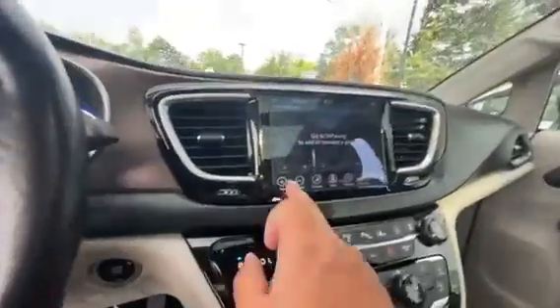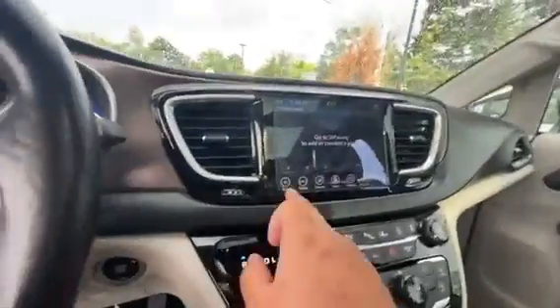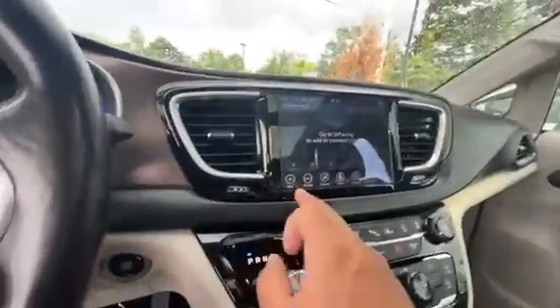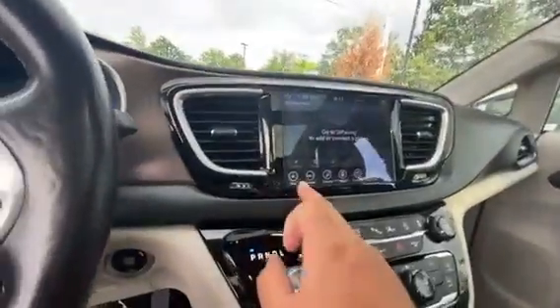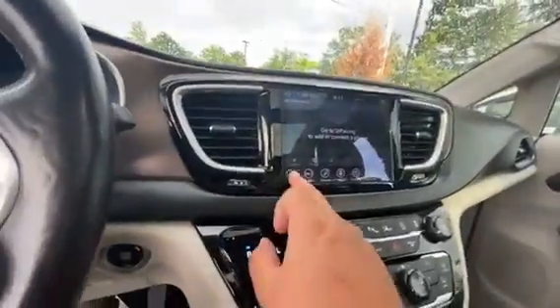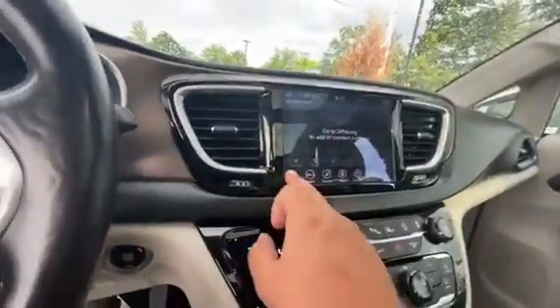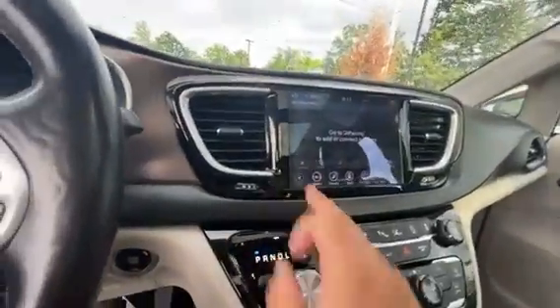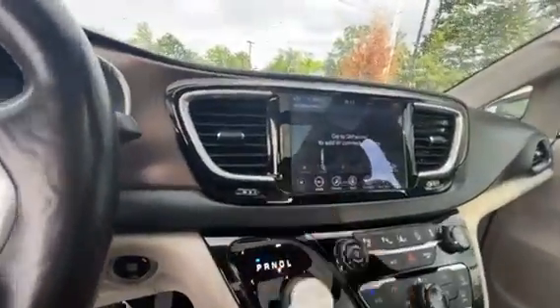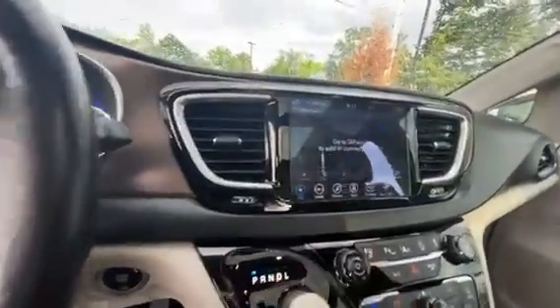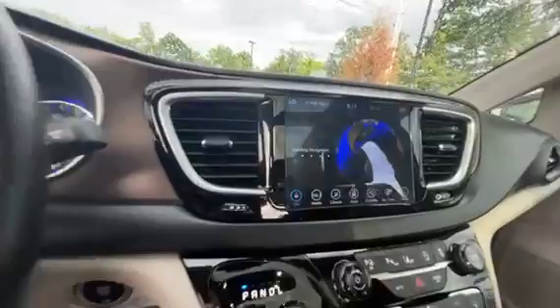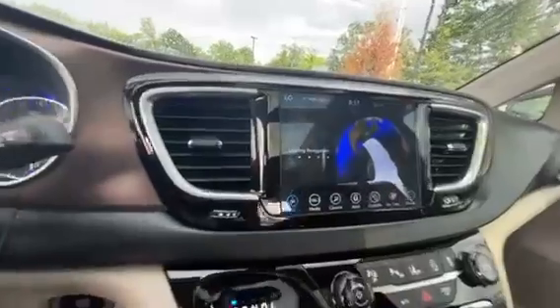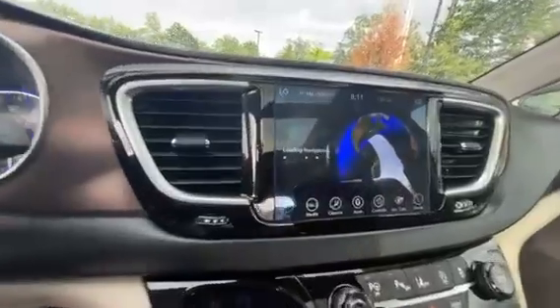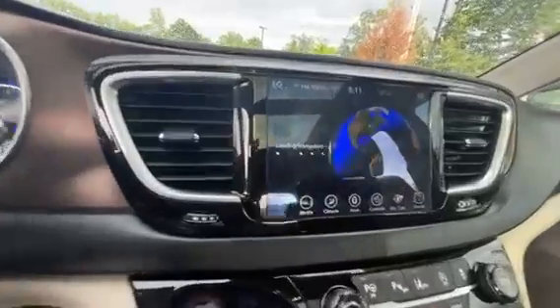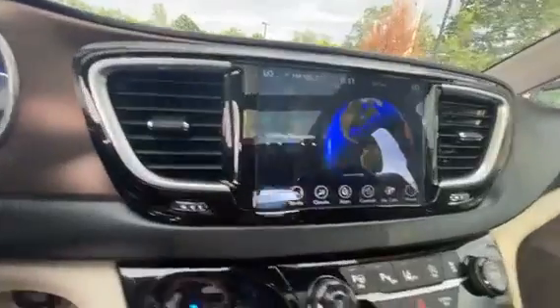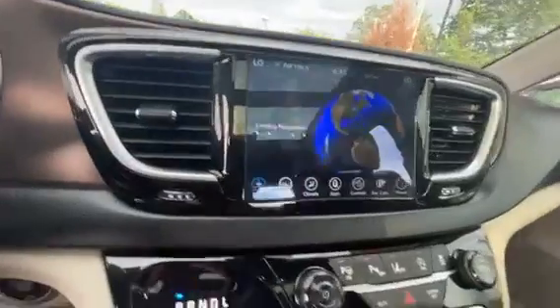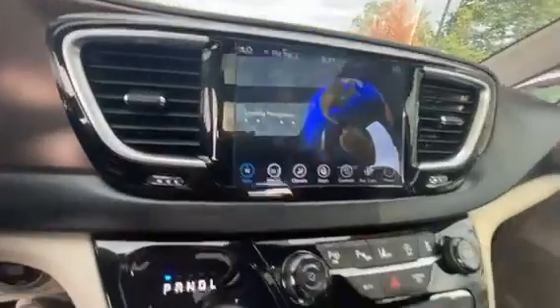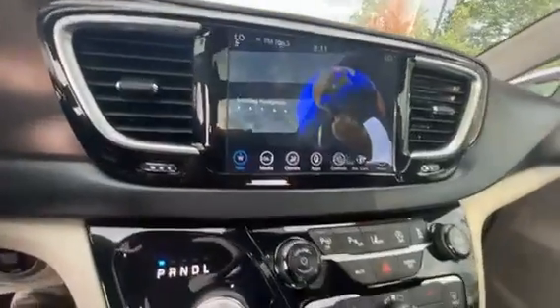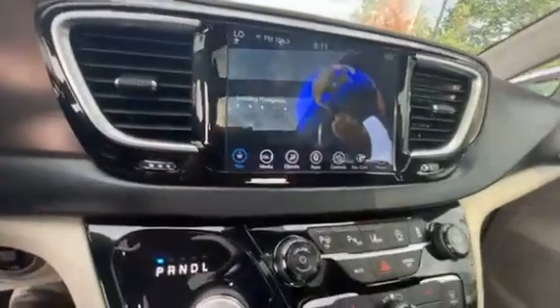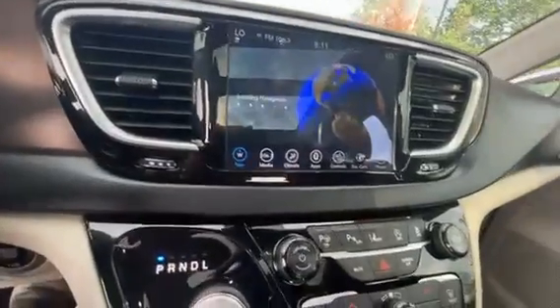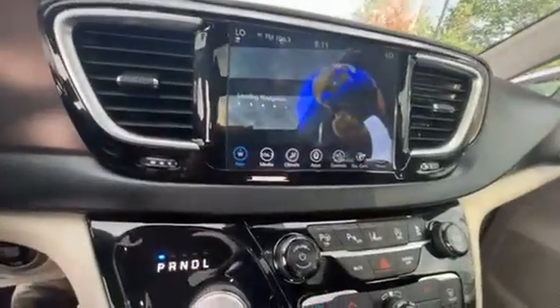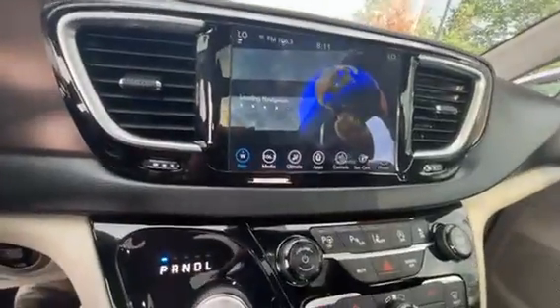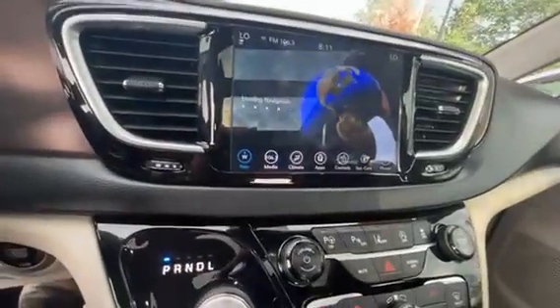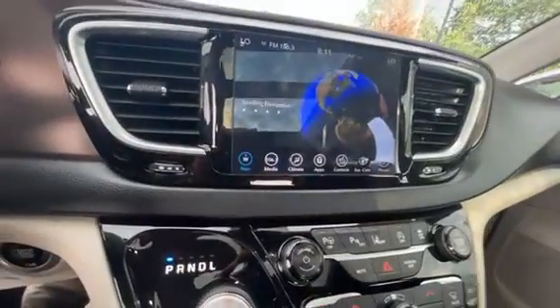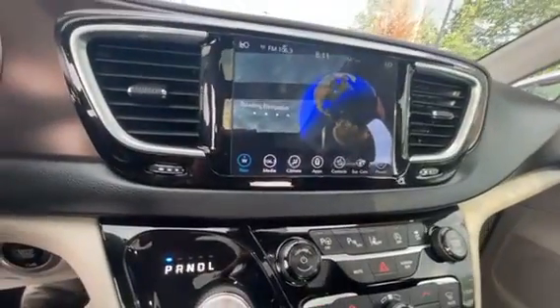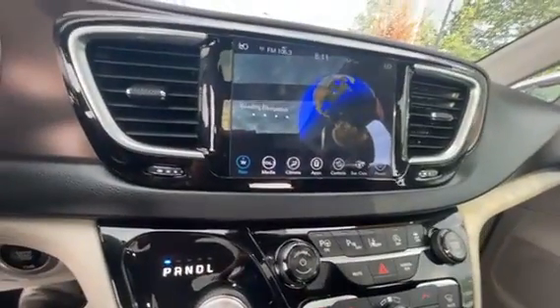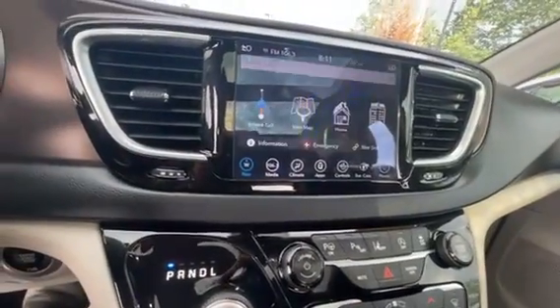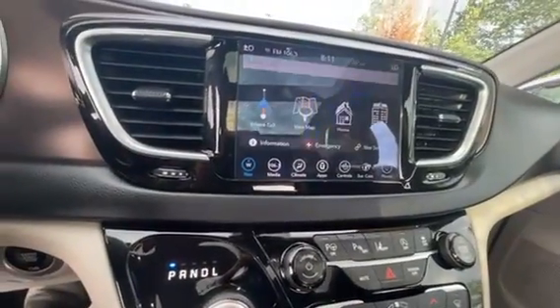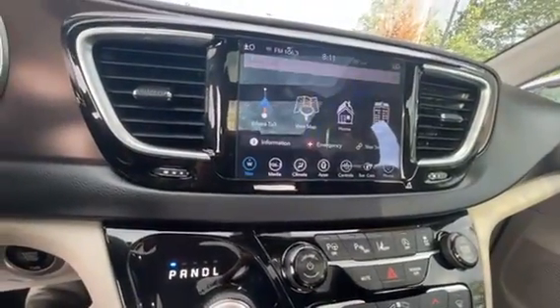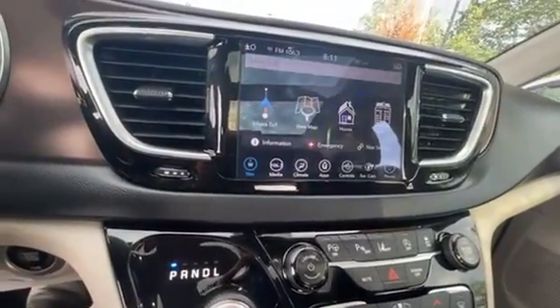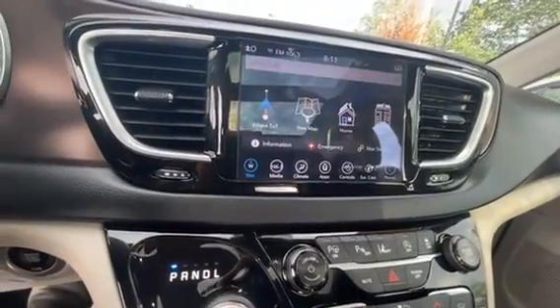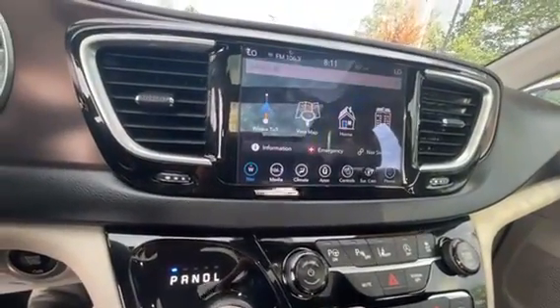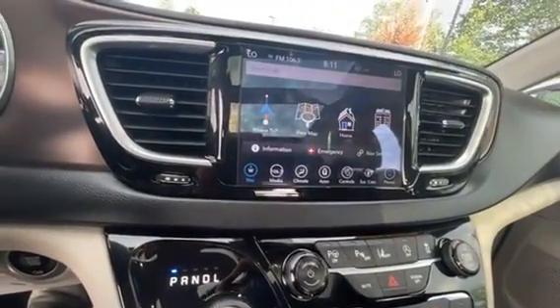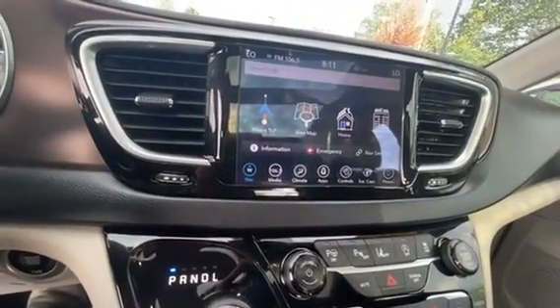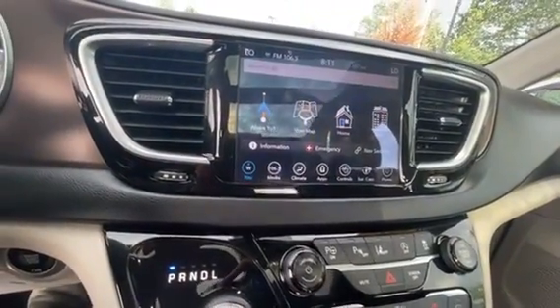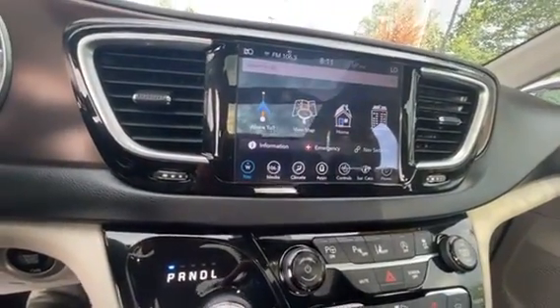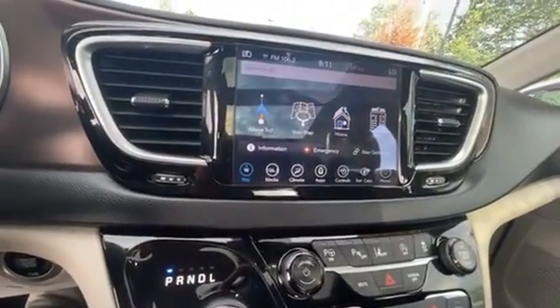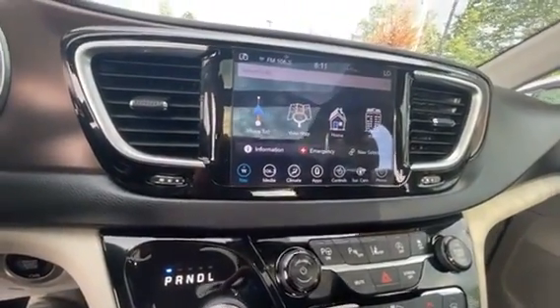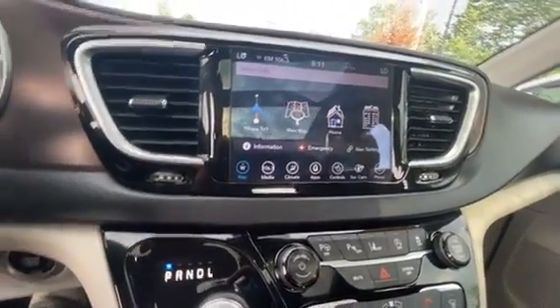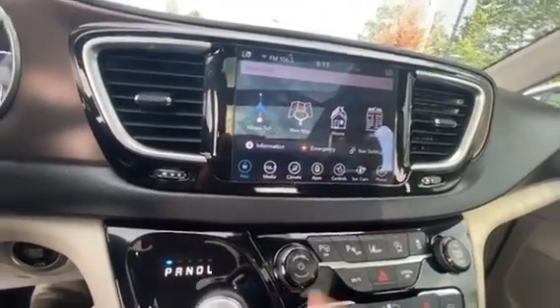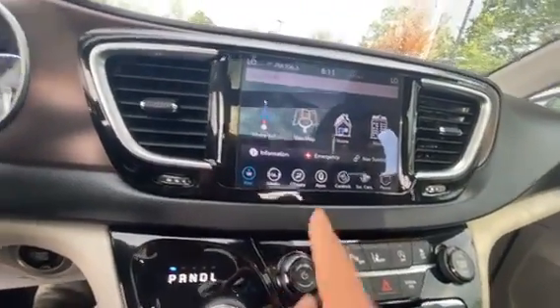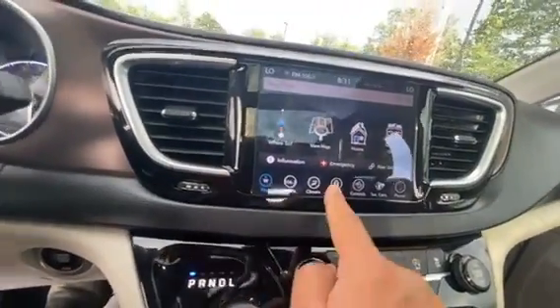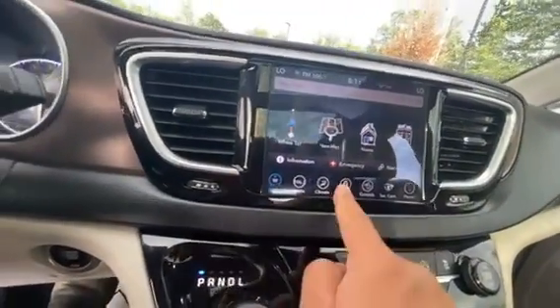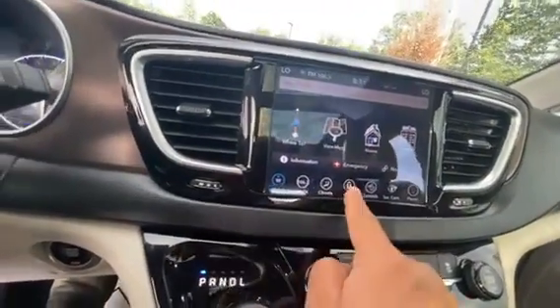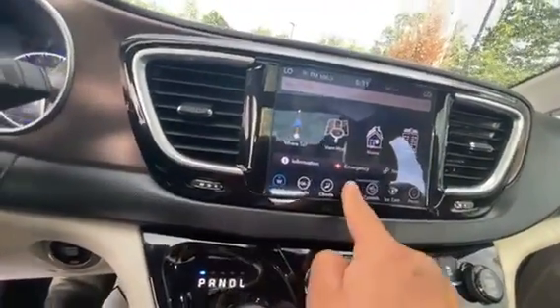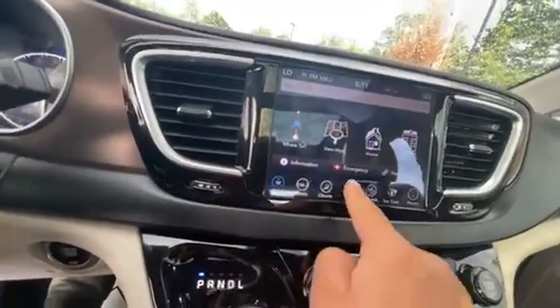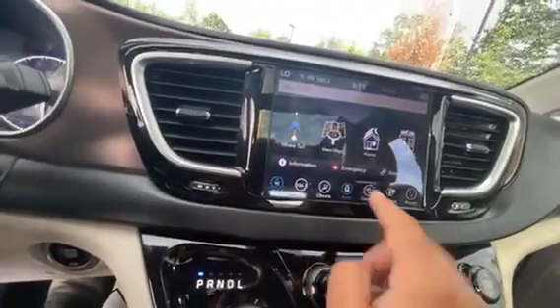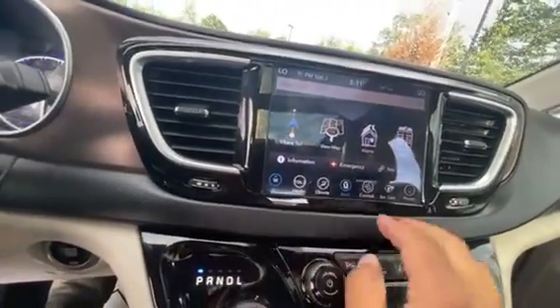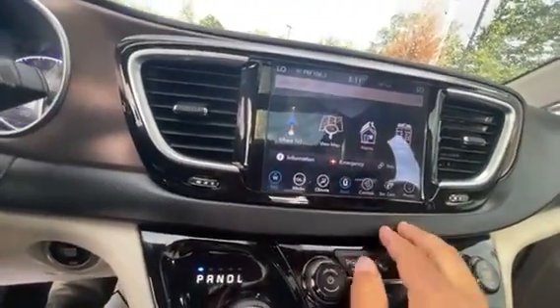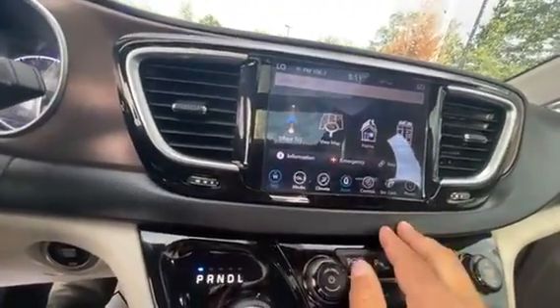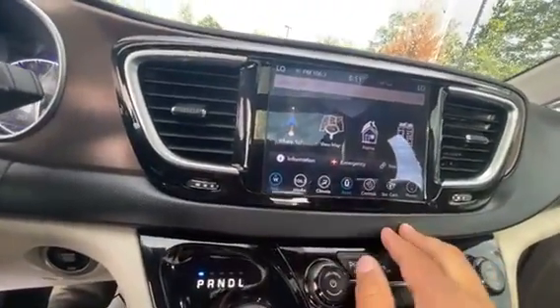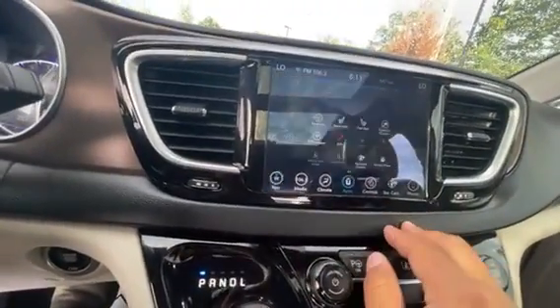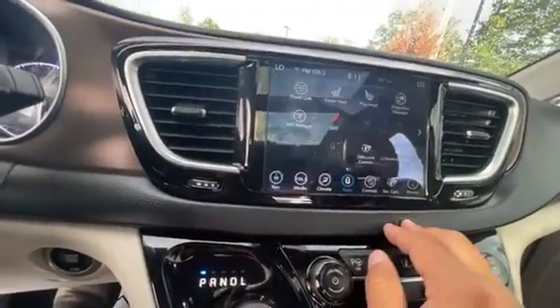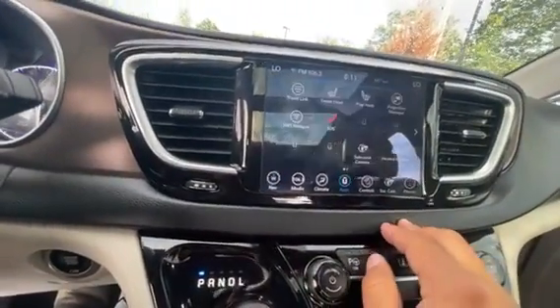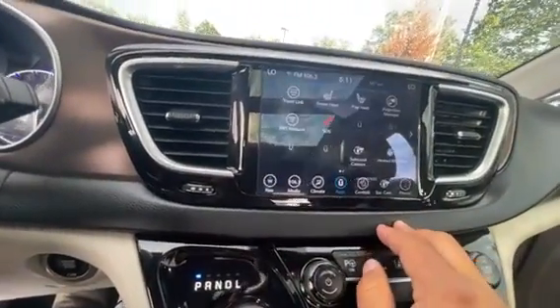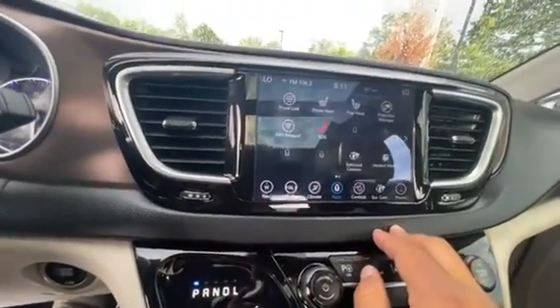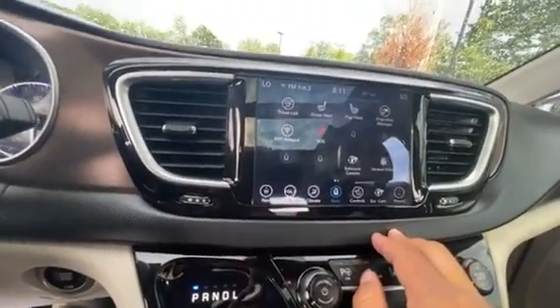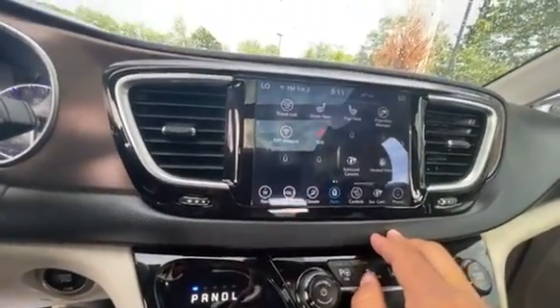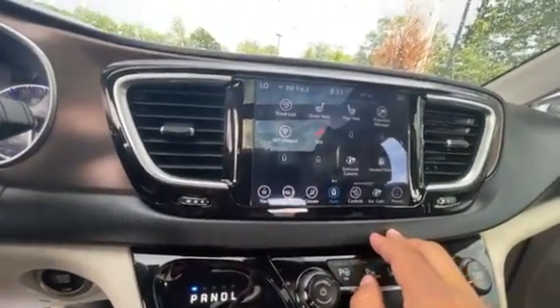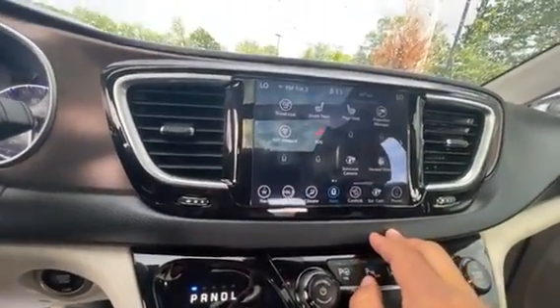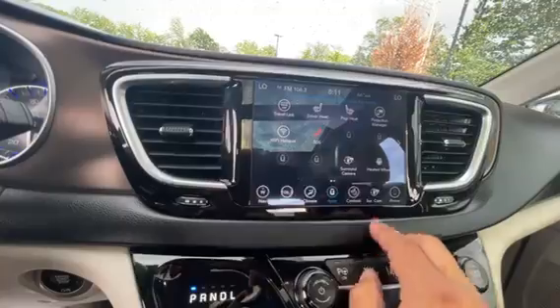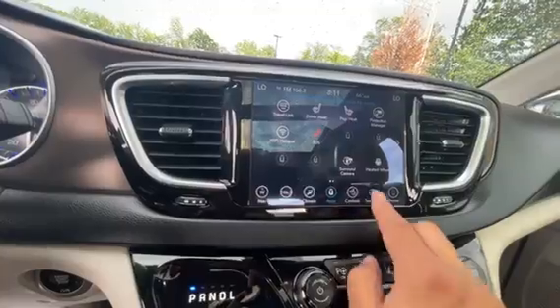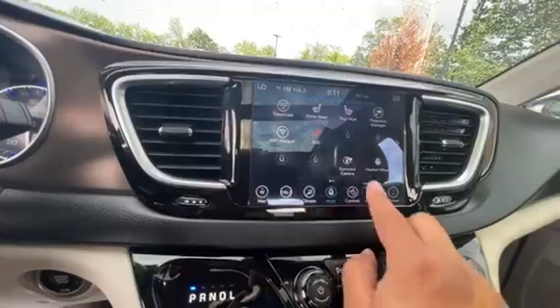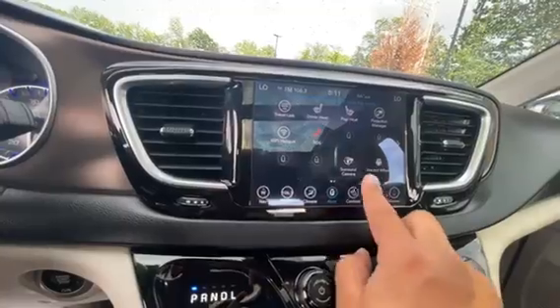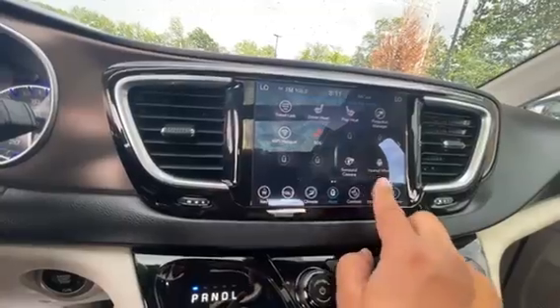You do have Apple CarPlay and Android Auto built right in, as well as navigation and all your other apps.